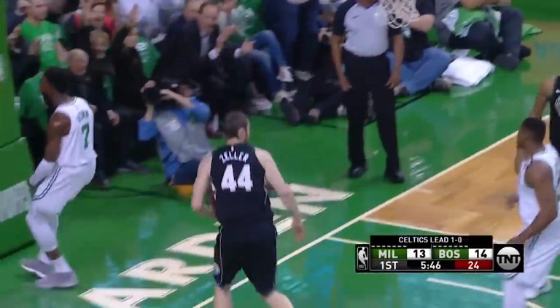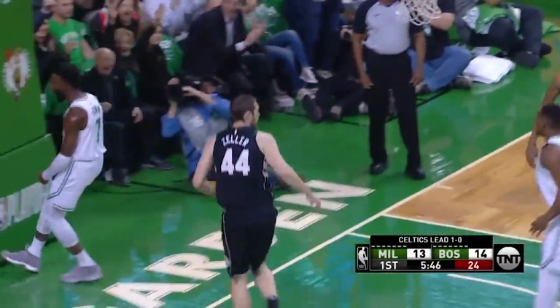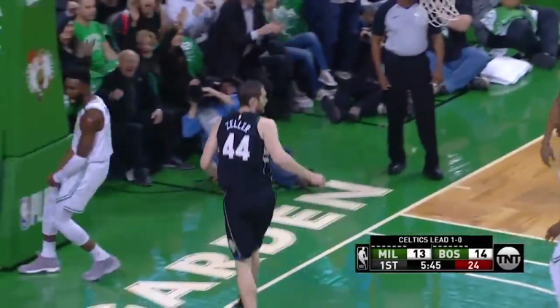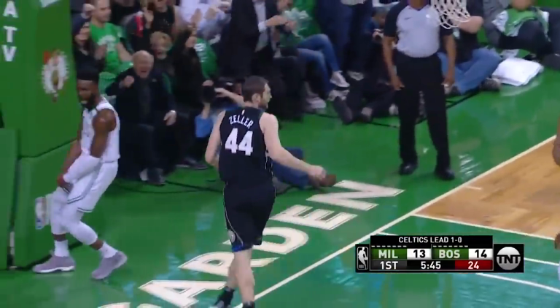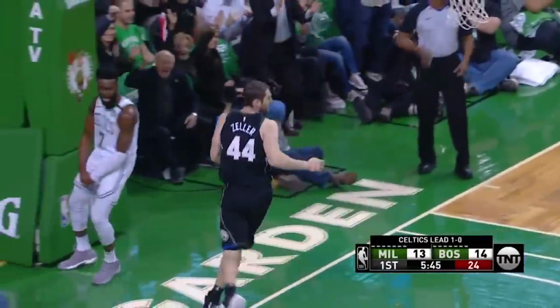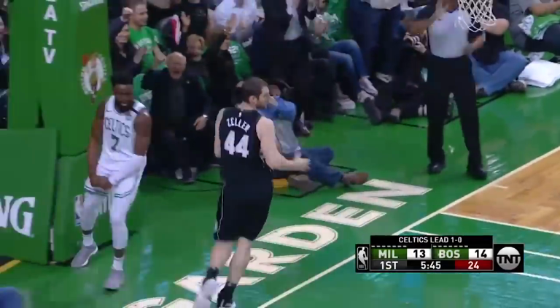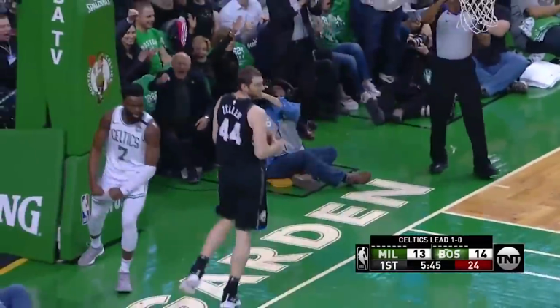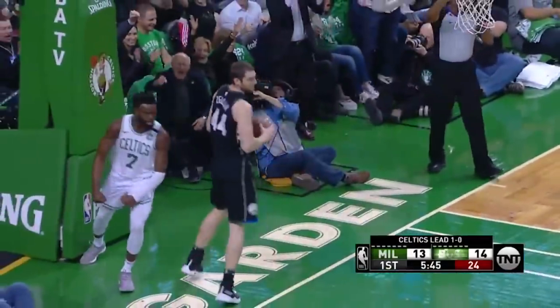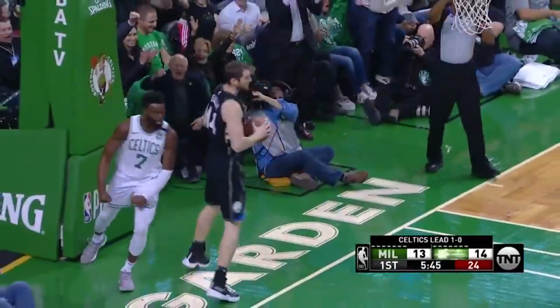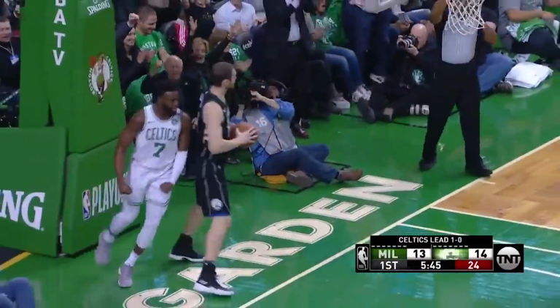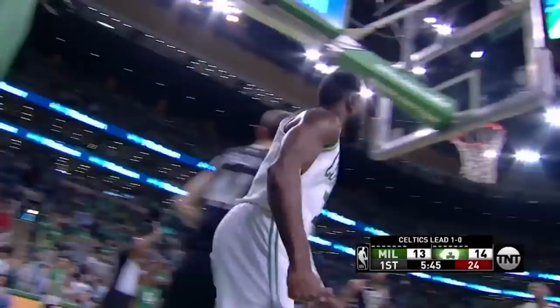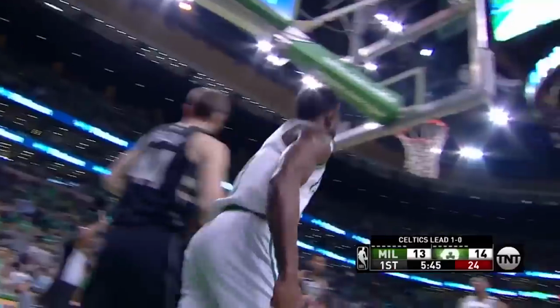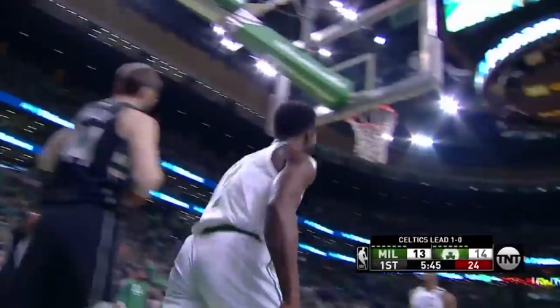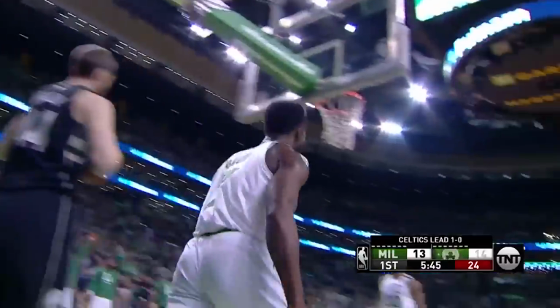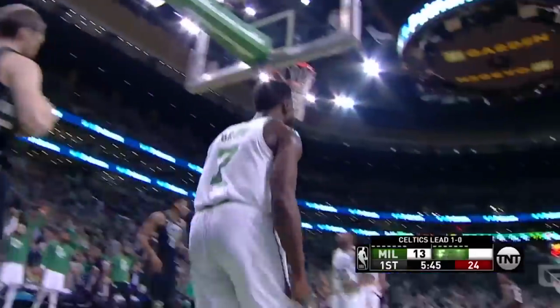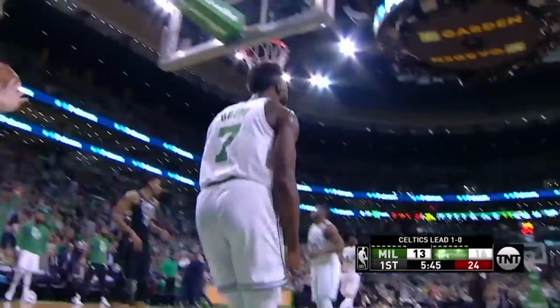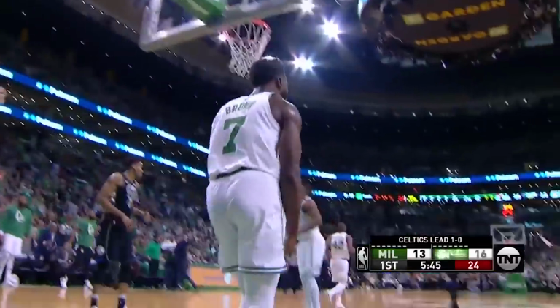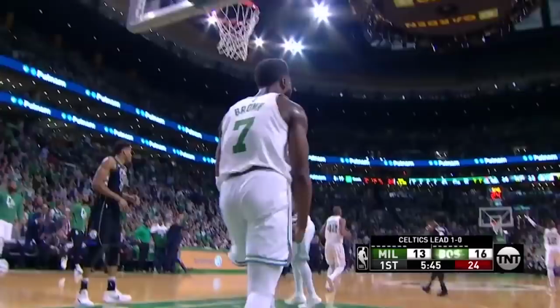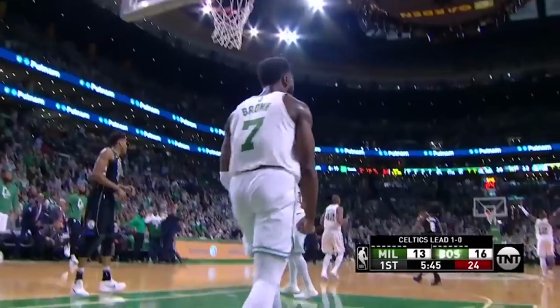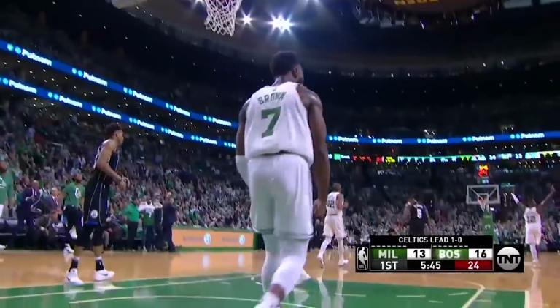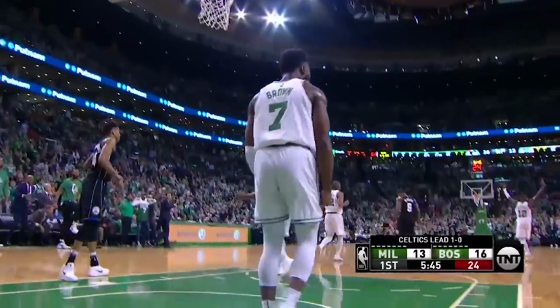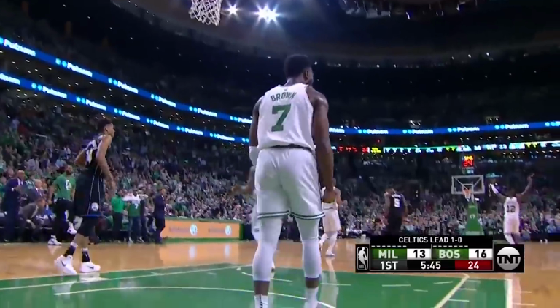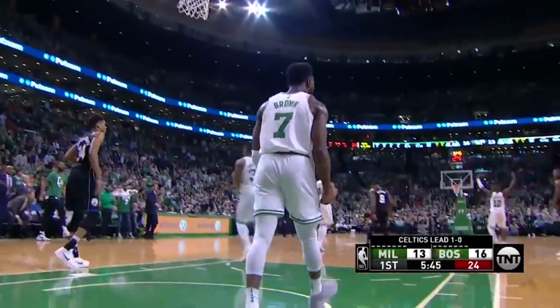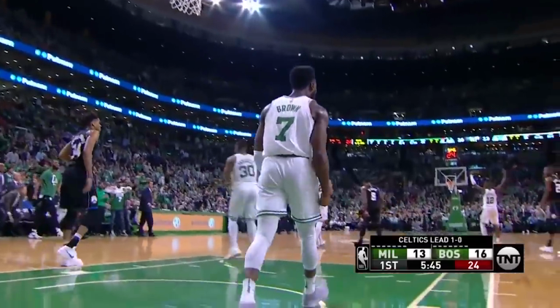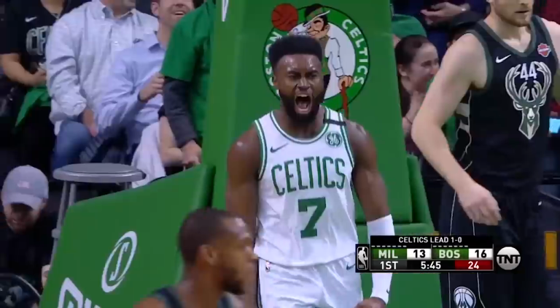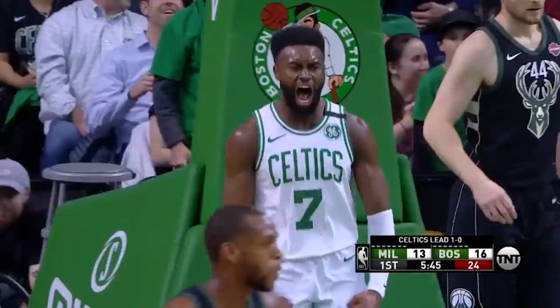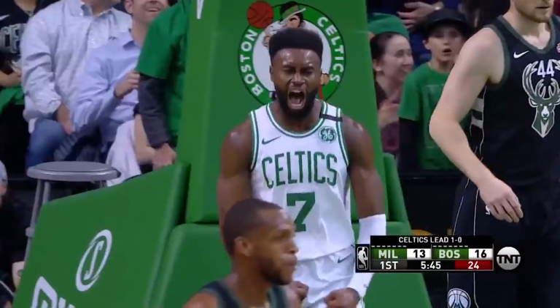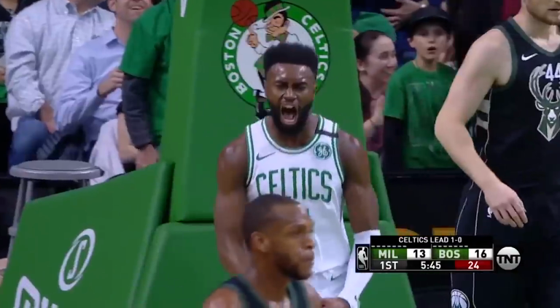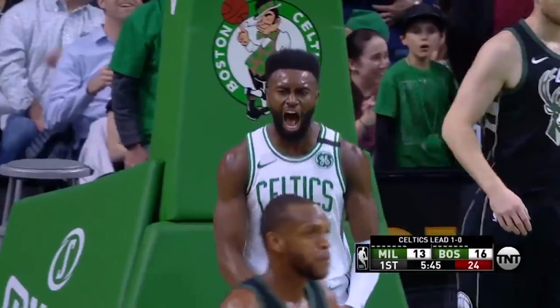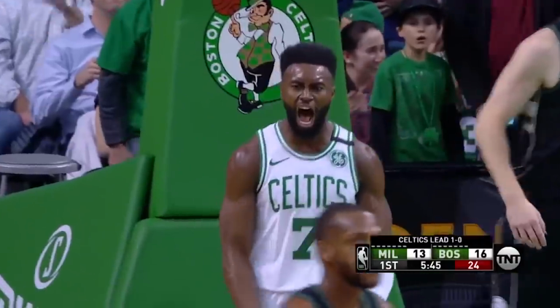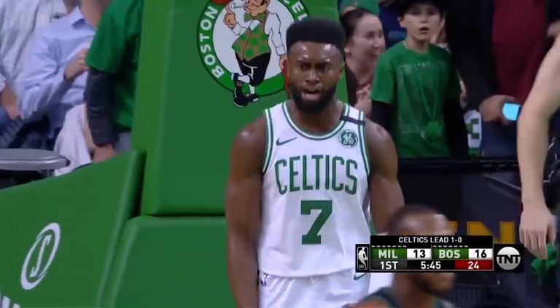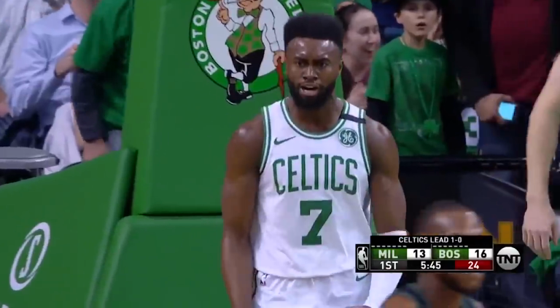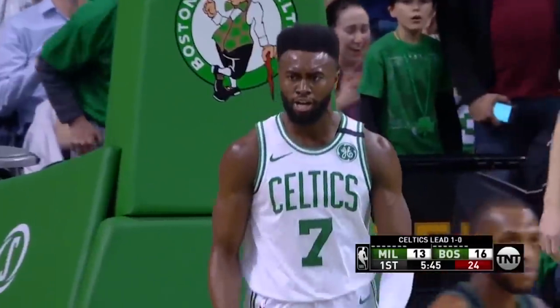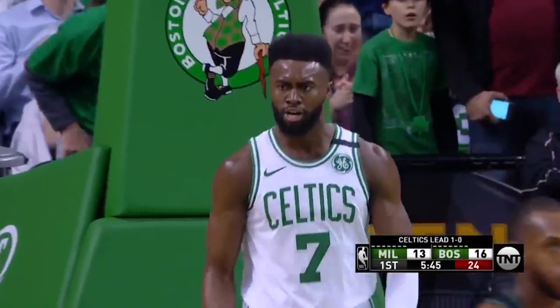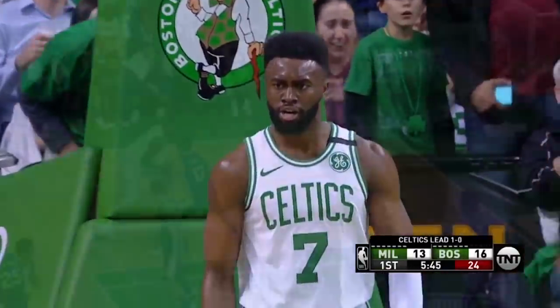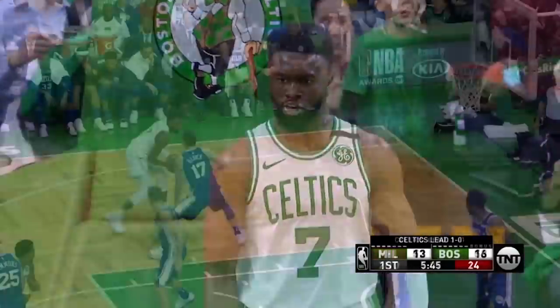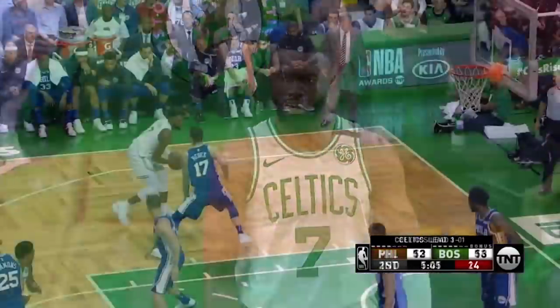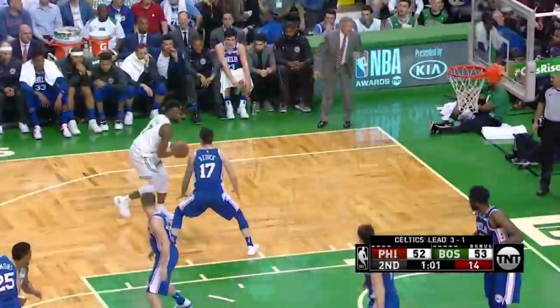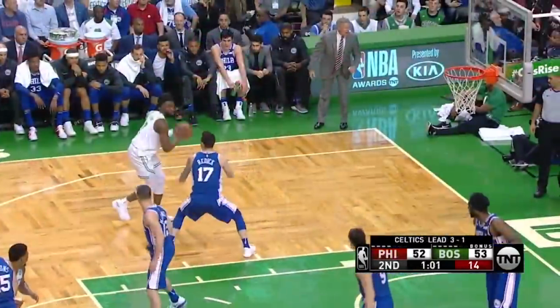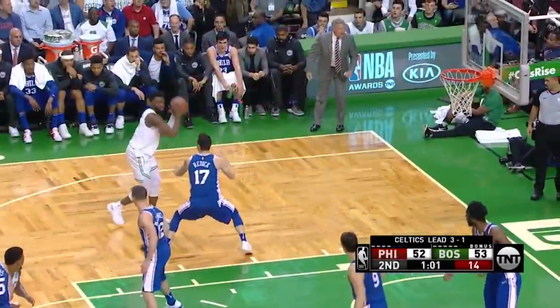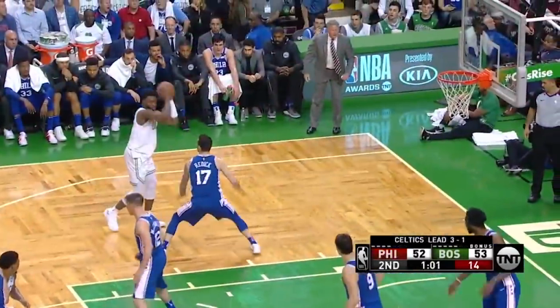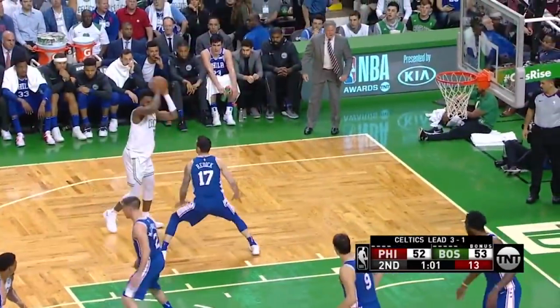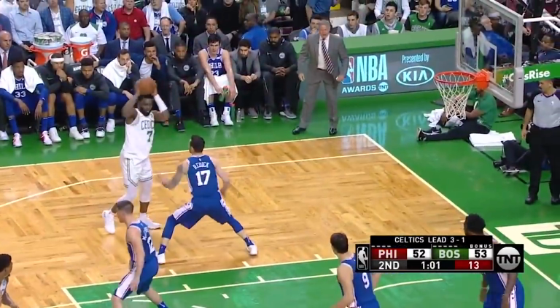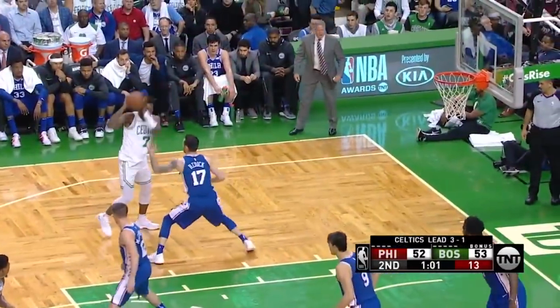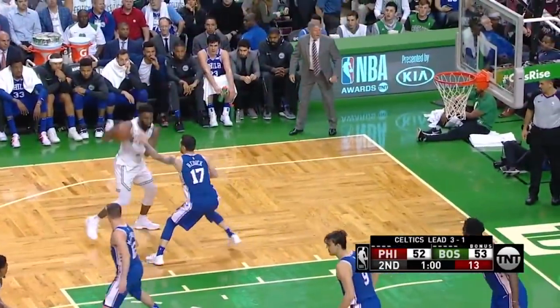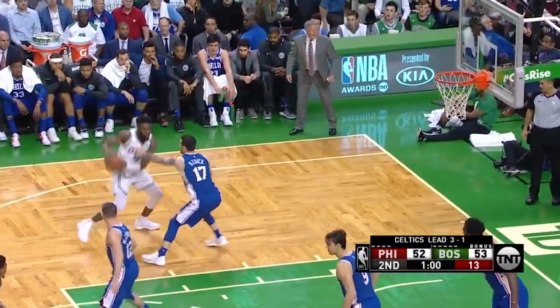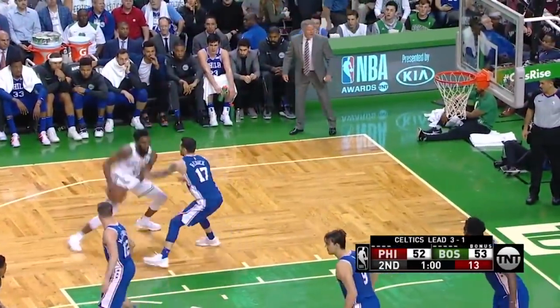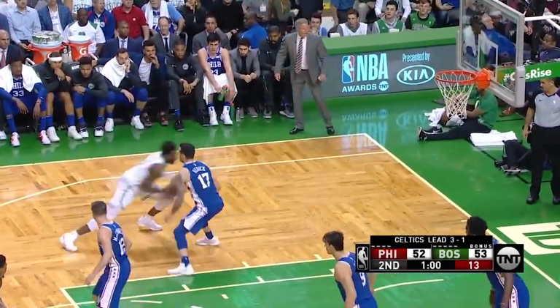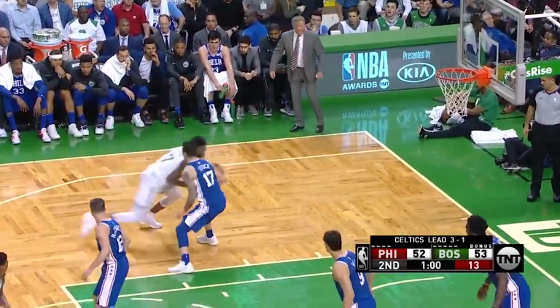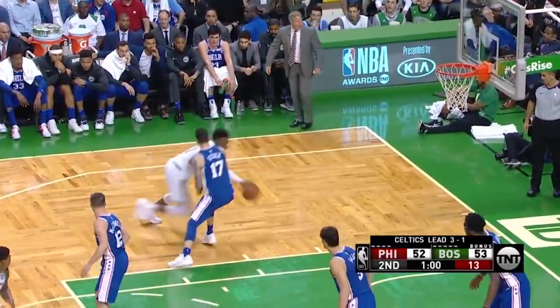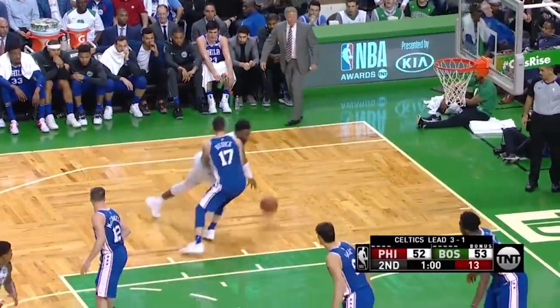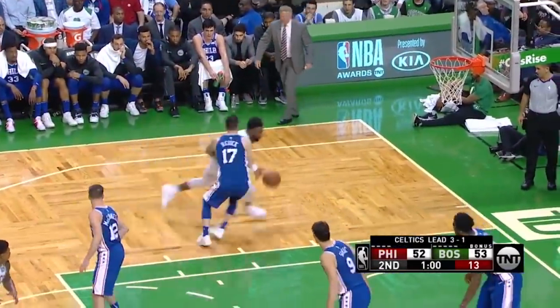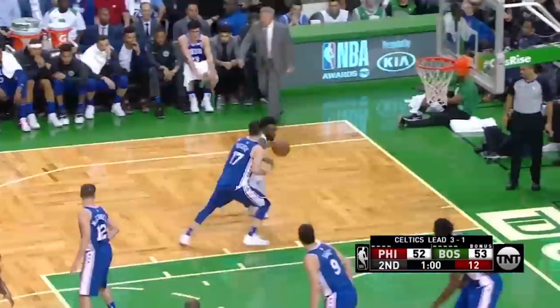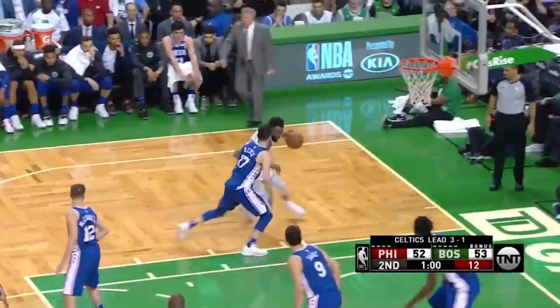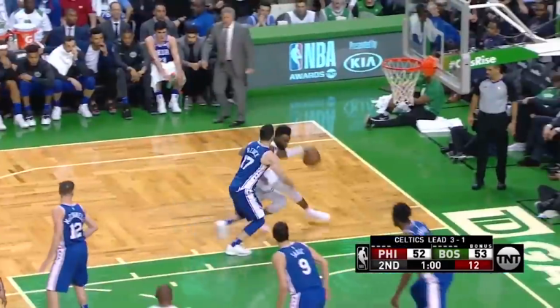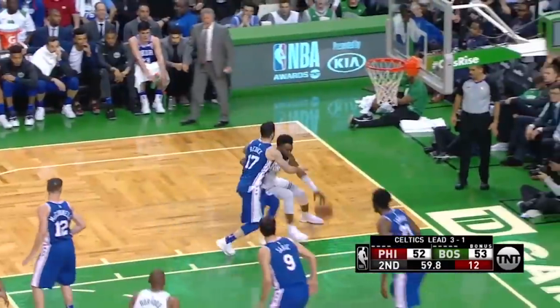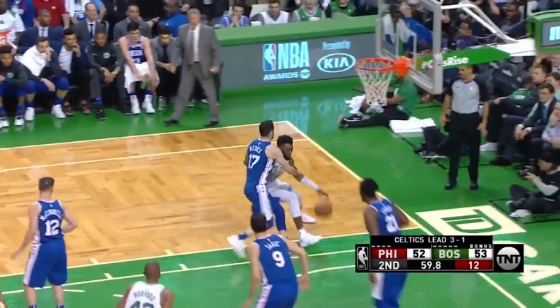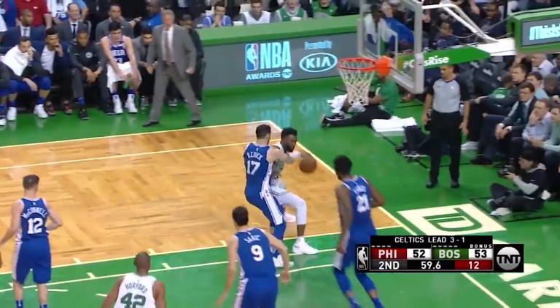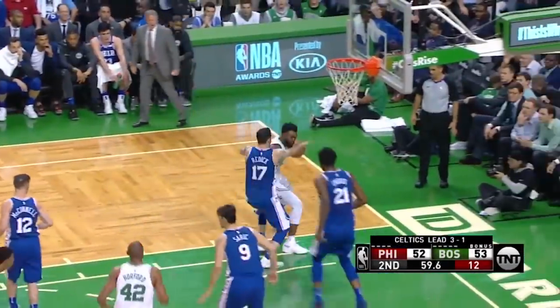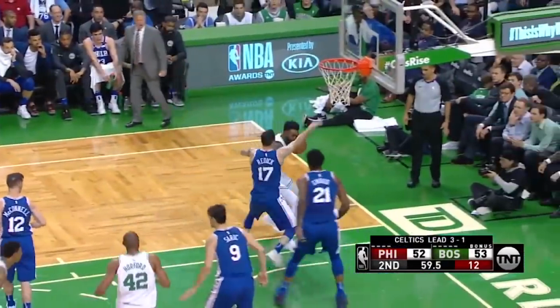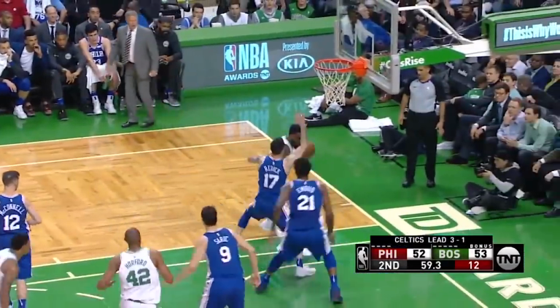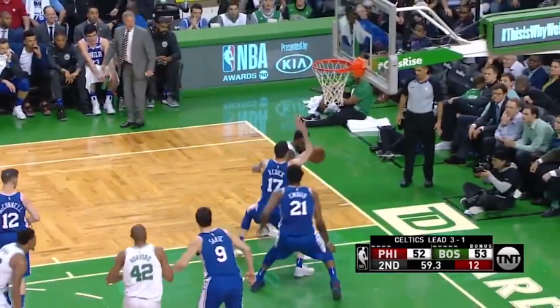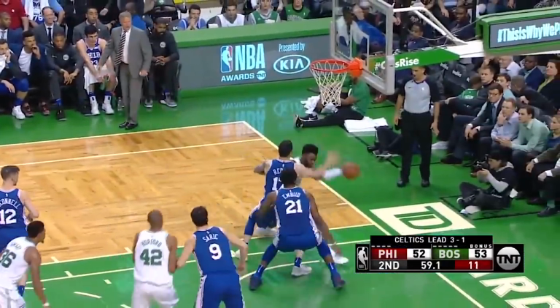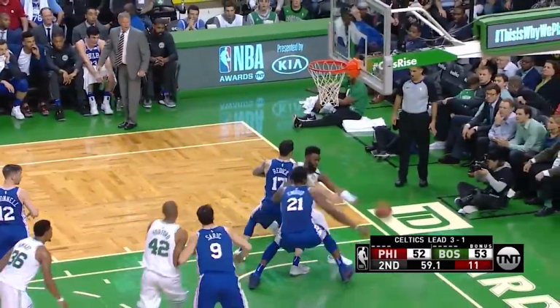A left-handed hammer! Jalen Brown! Got the bullseye on his back right now — that's JJ Redick.